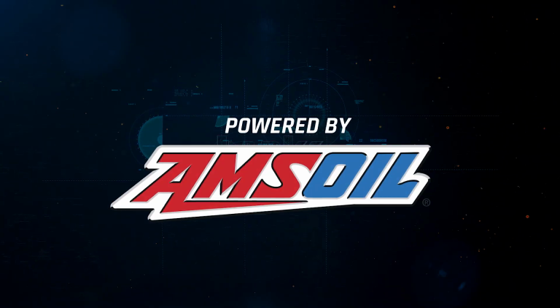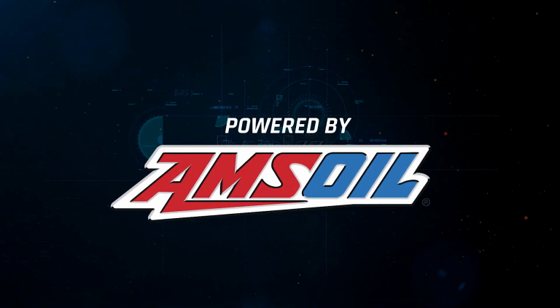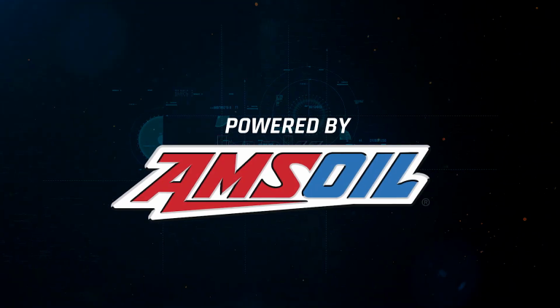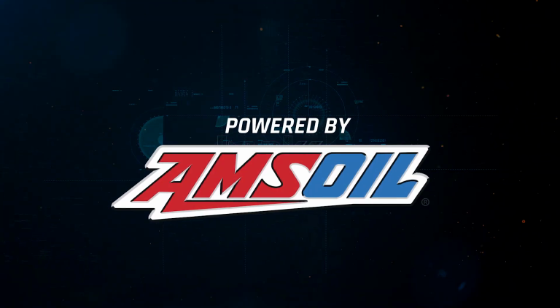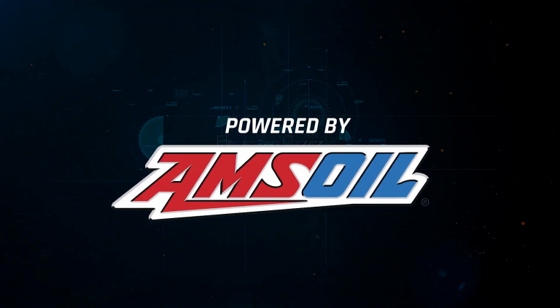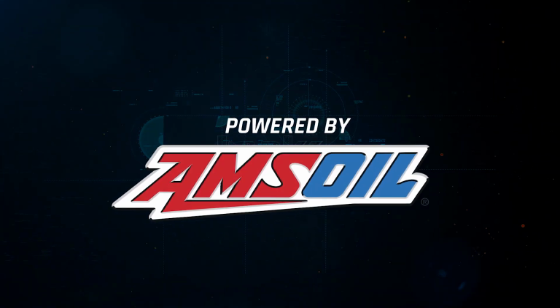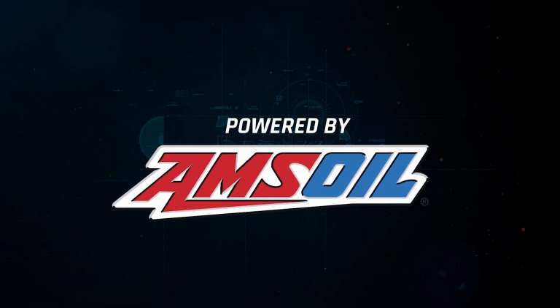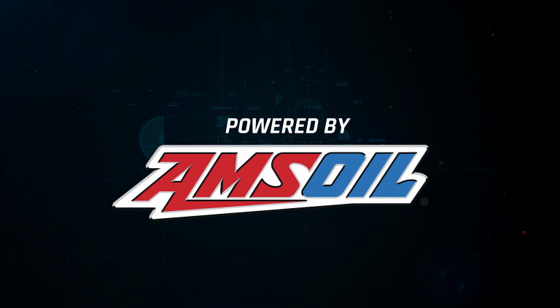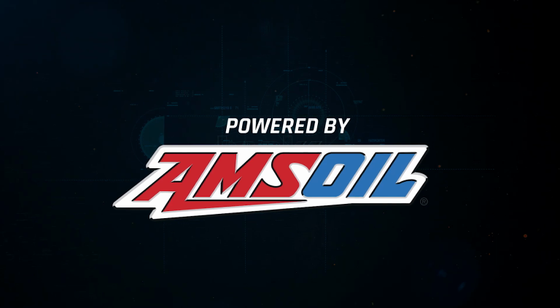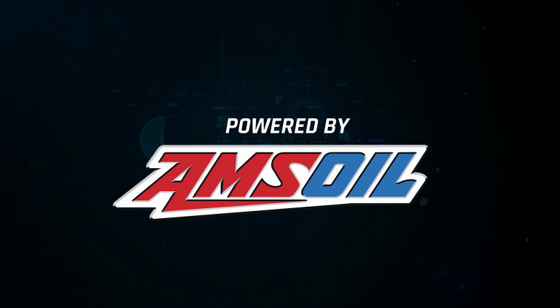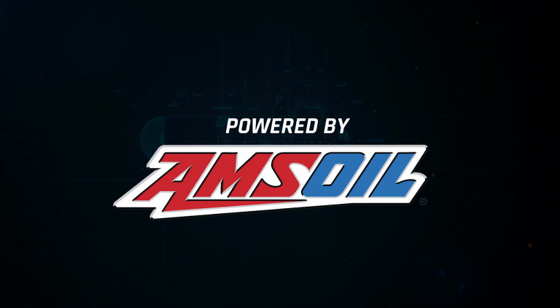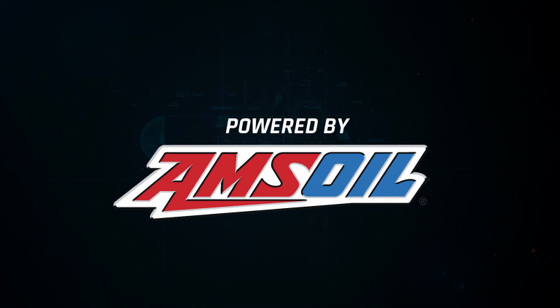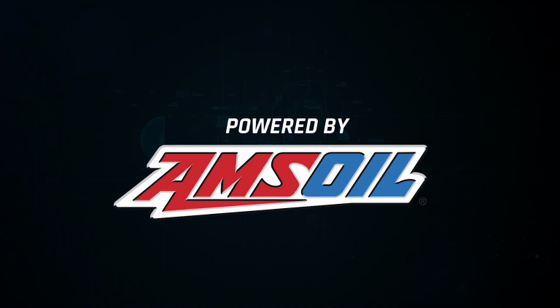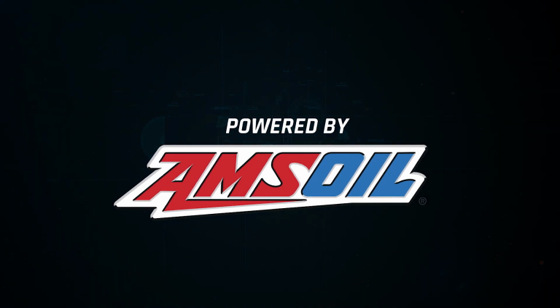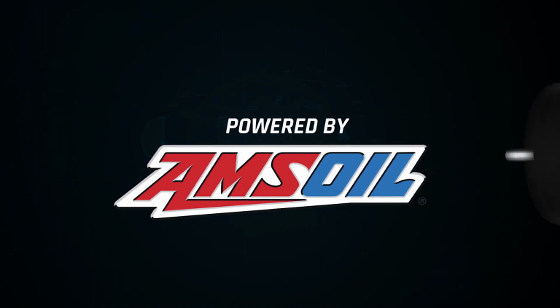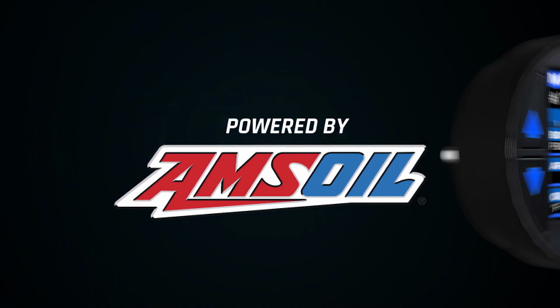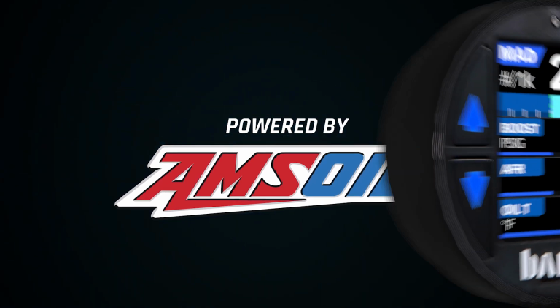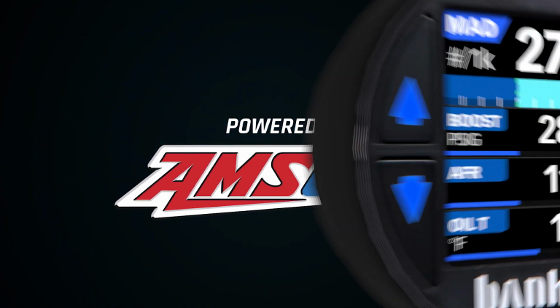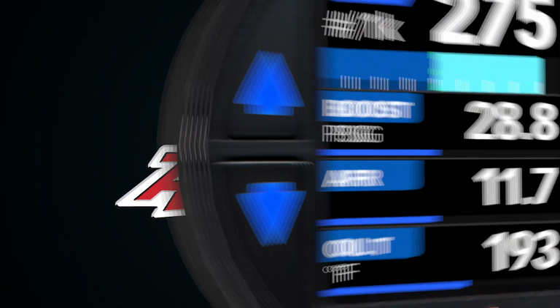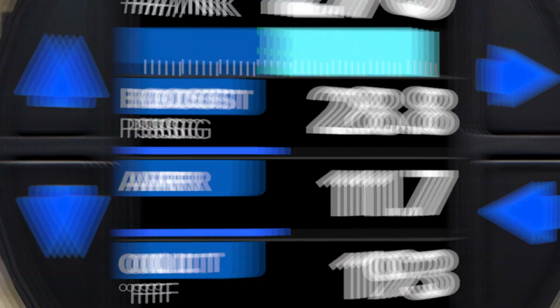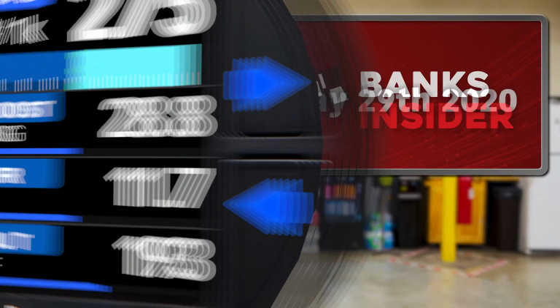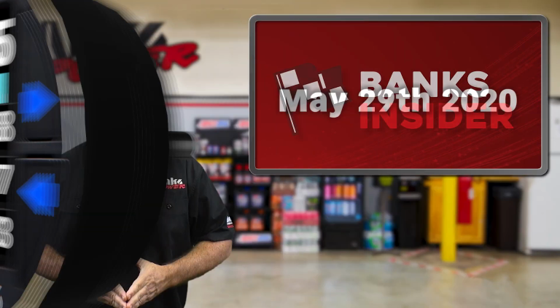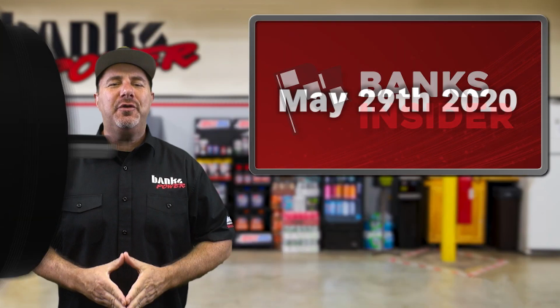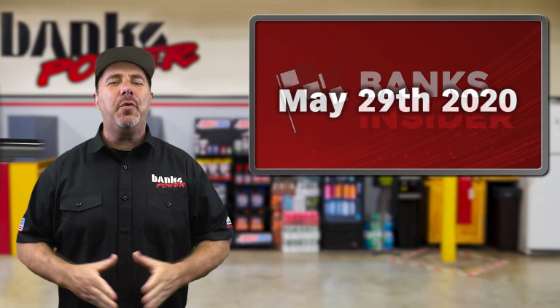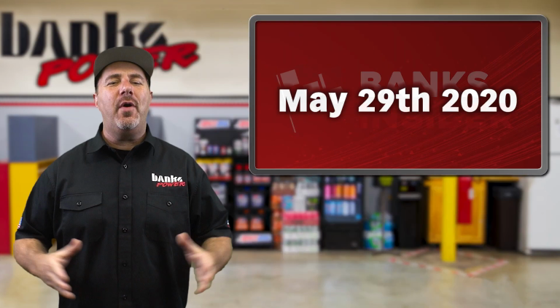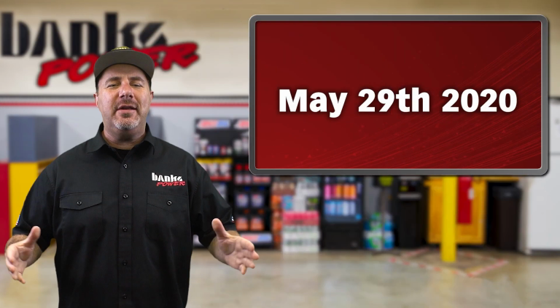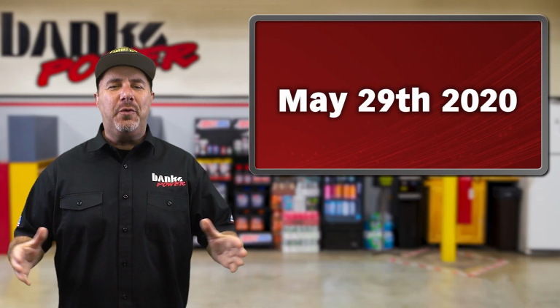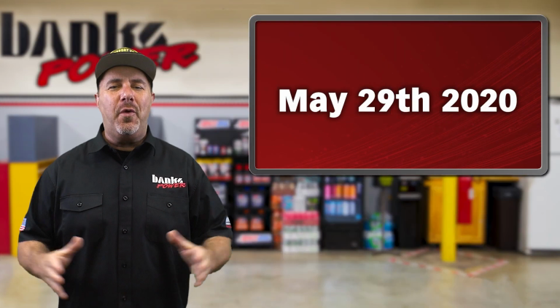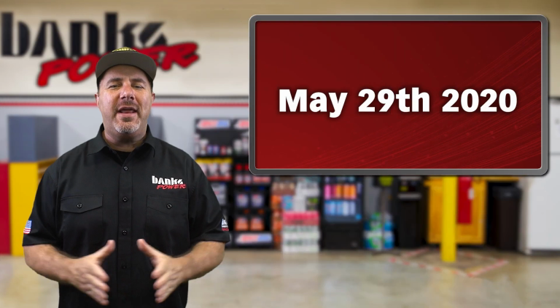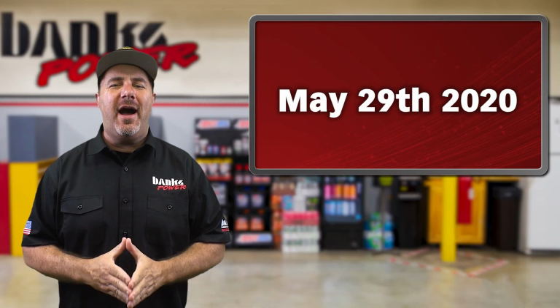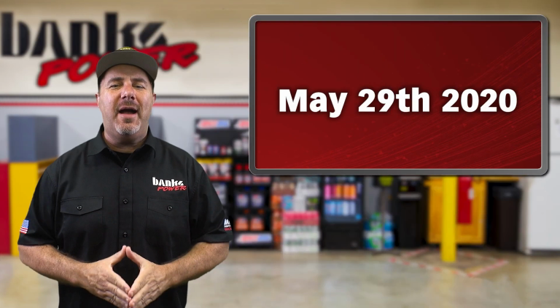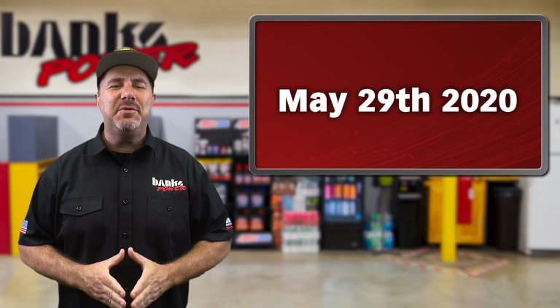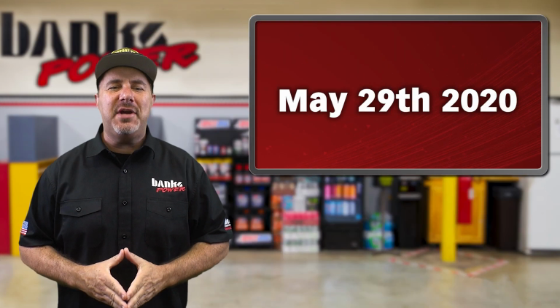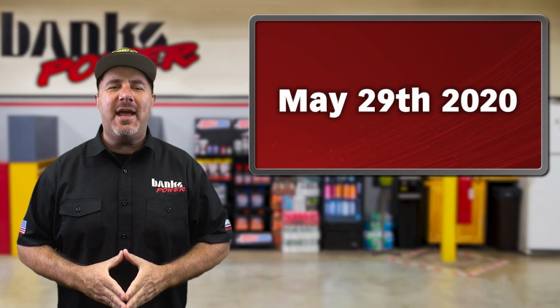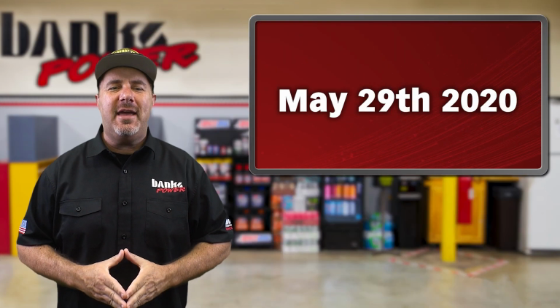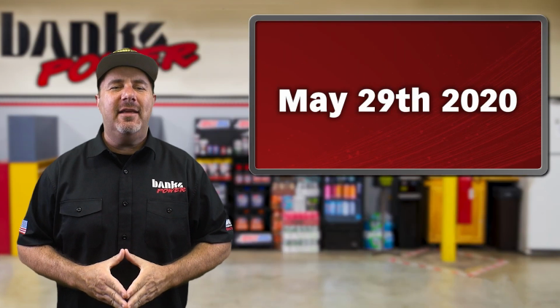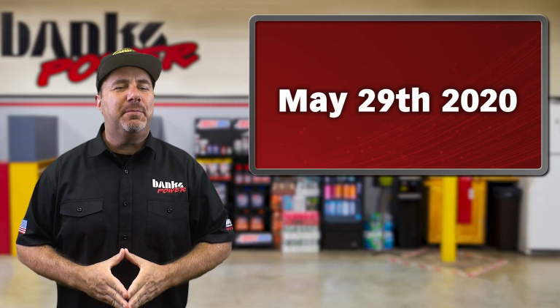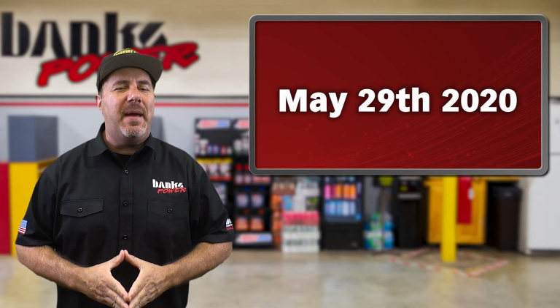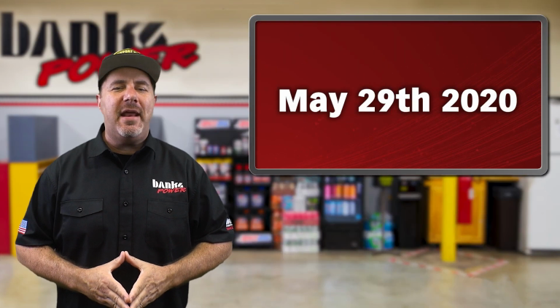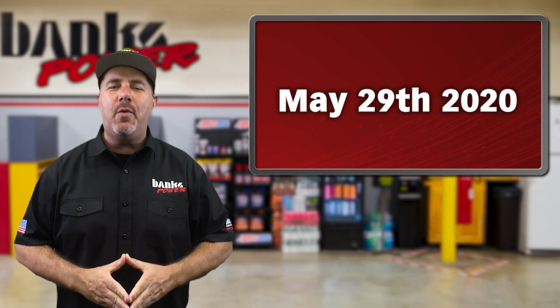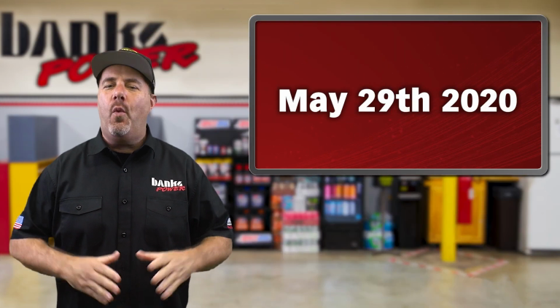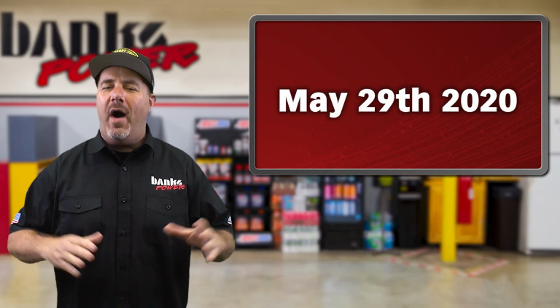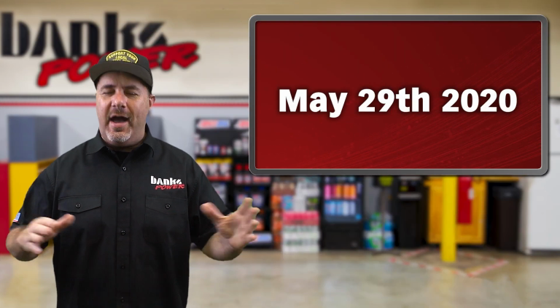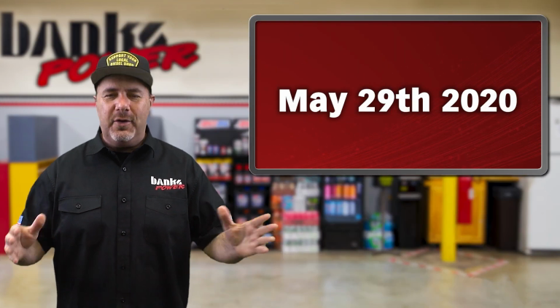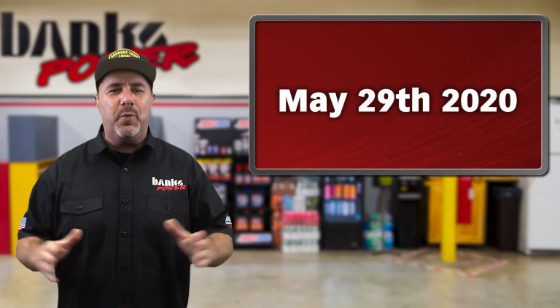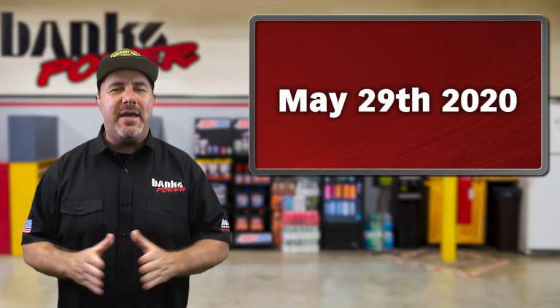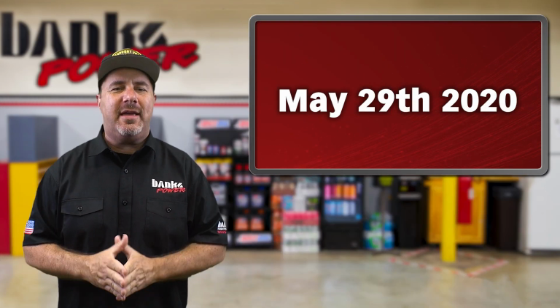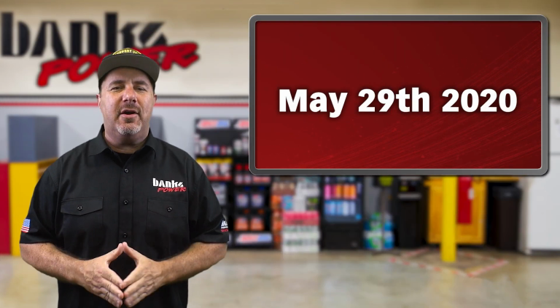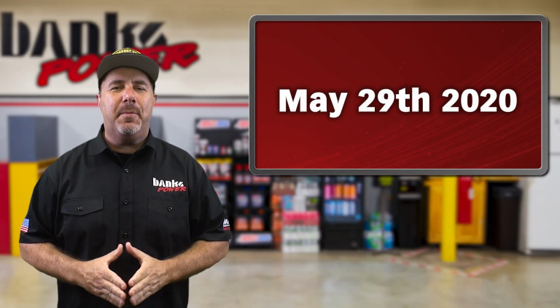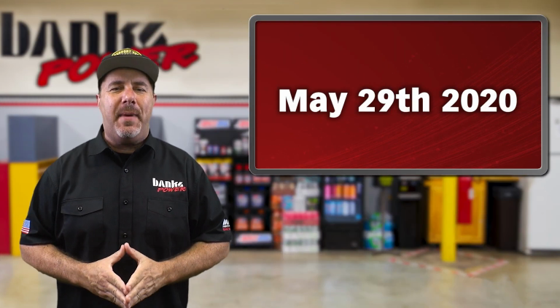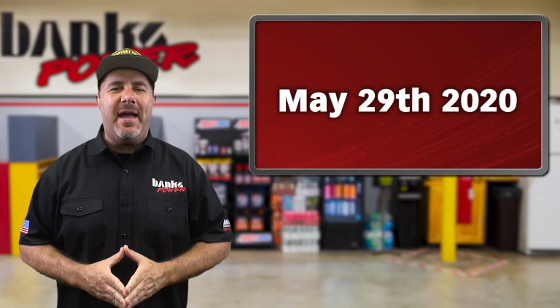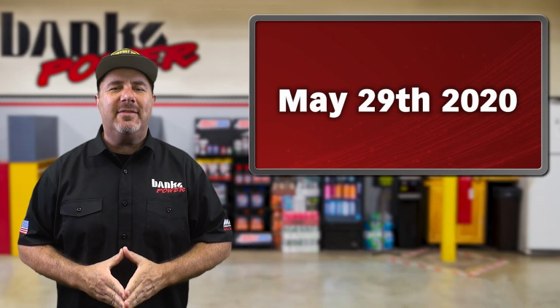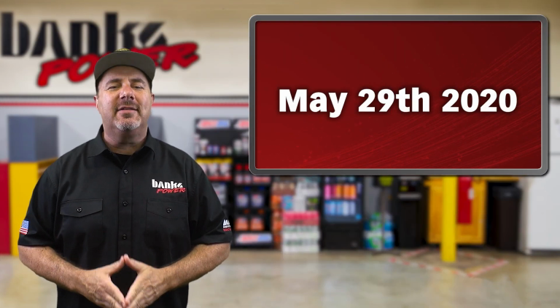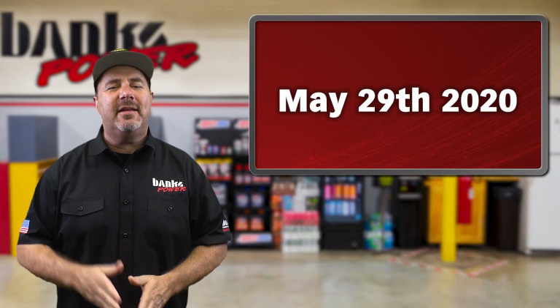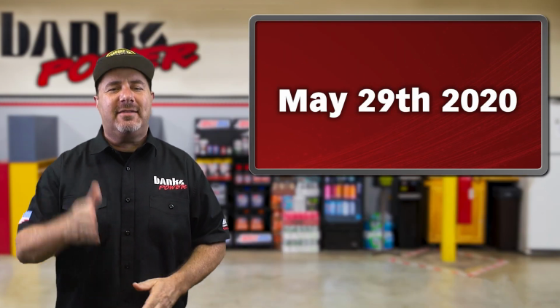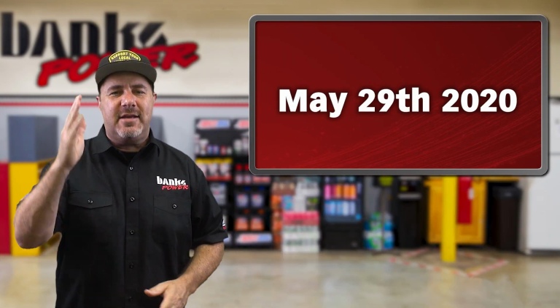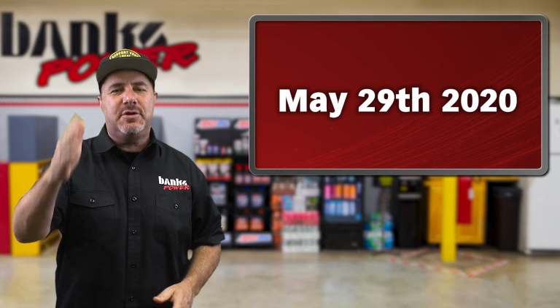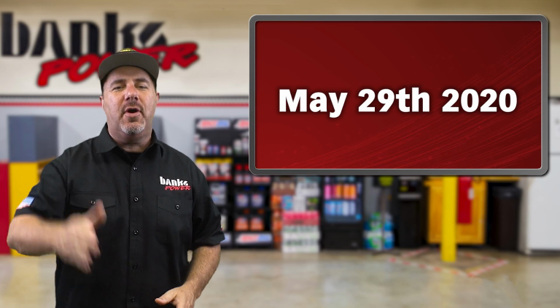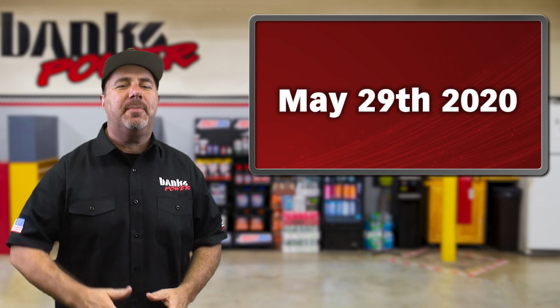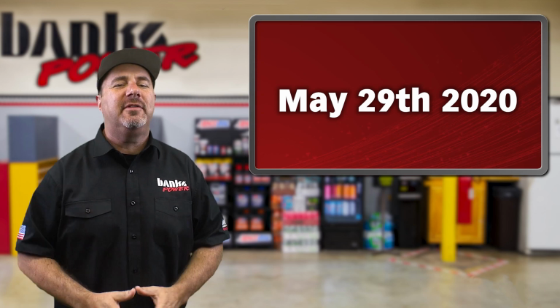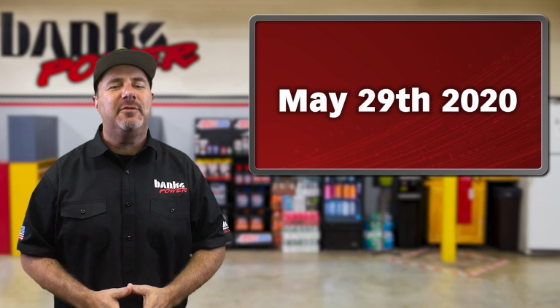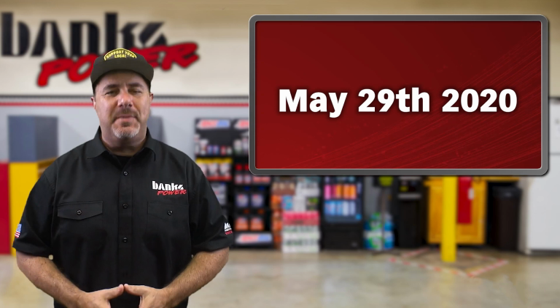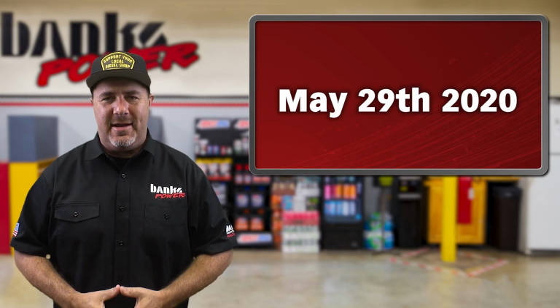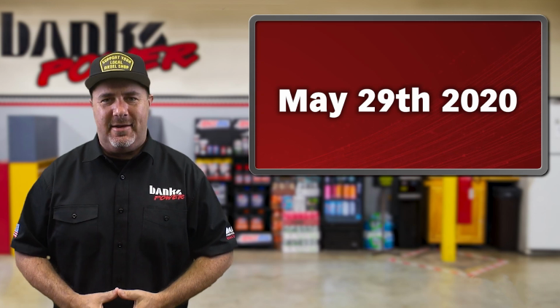This is the Banks Insider for the week of May 29th, 2020. I'm Jay and it's been a wild week here at Banks. Let's get you up to speed.